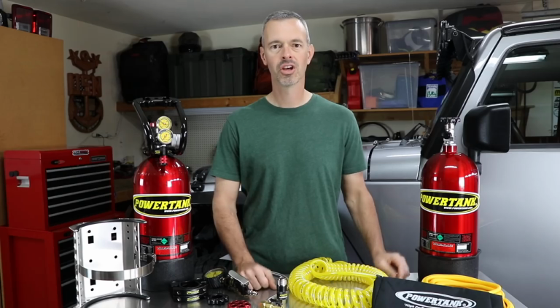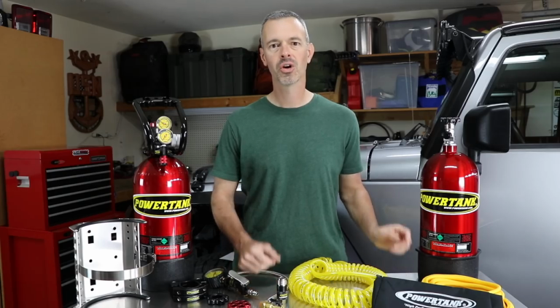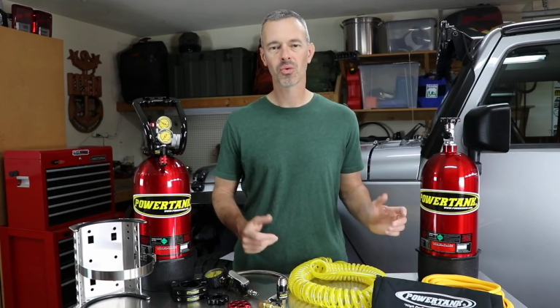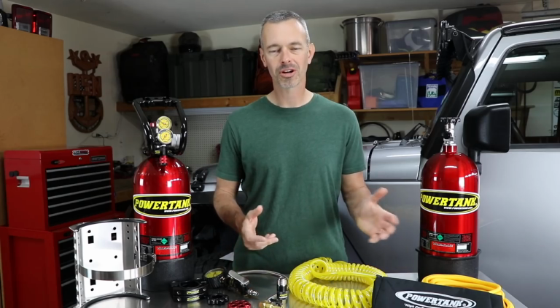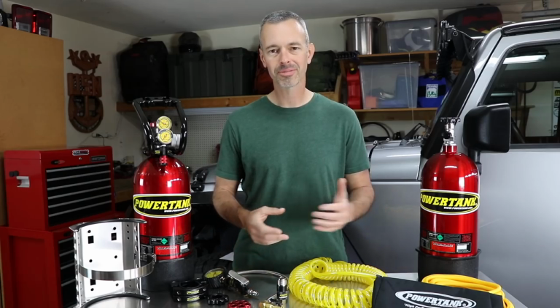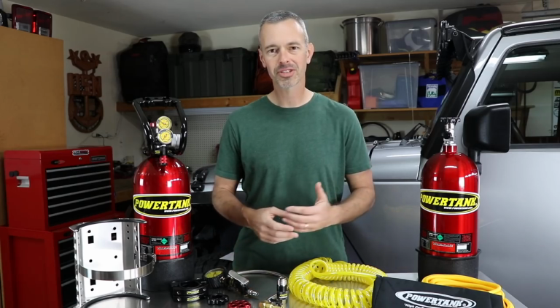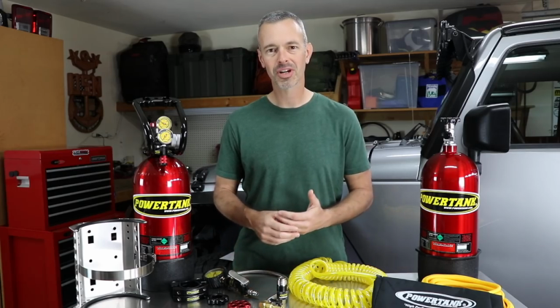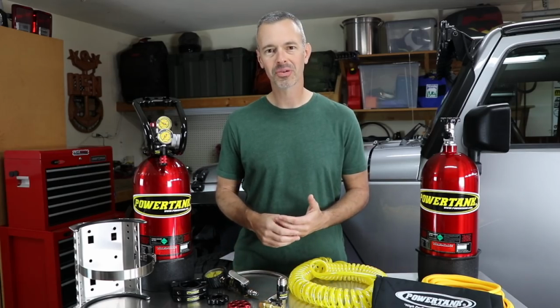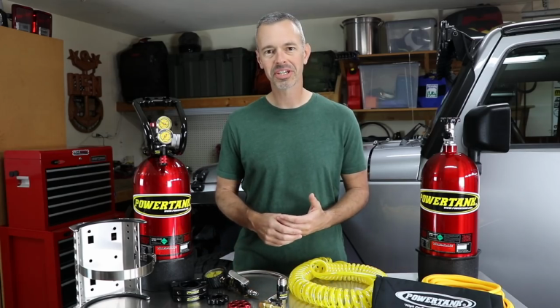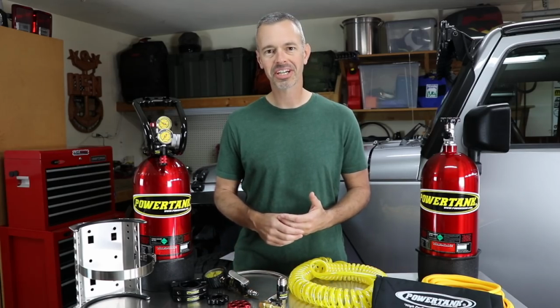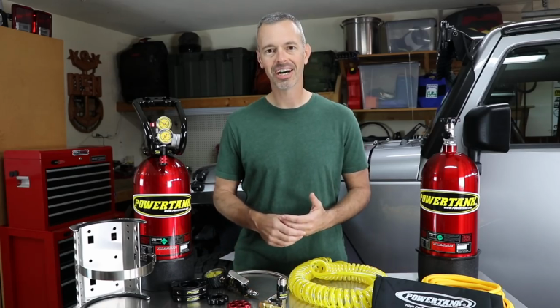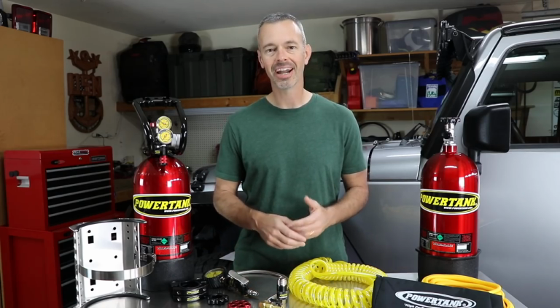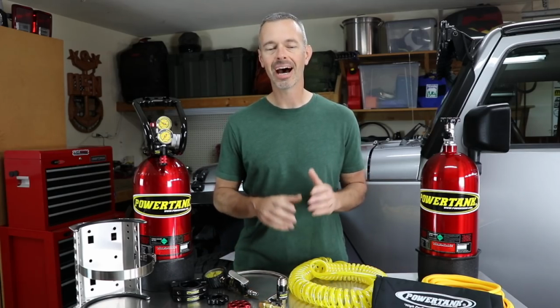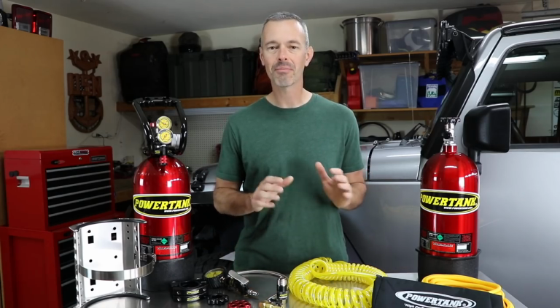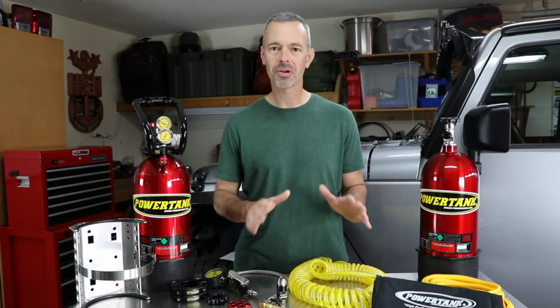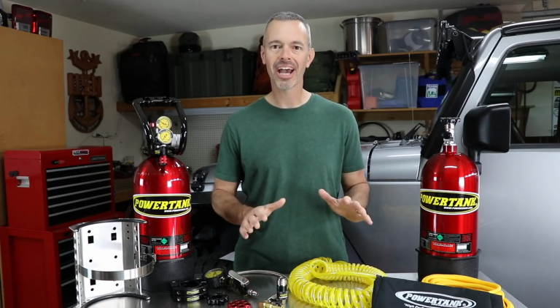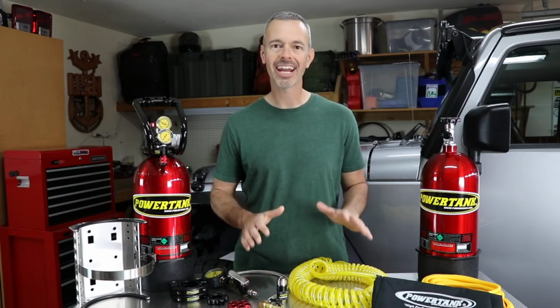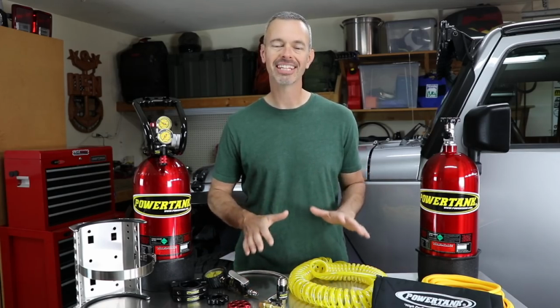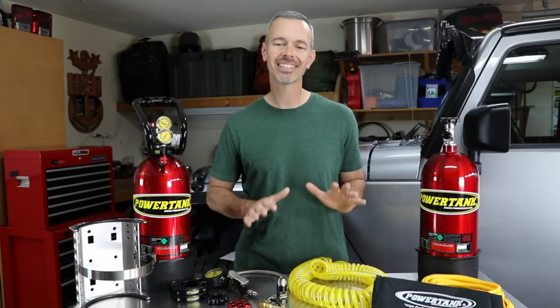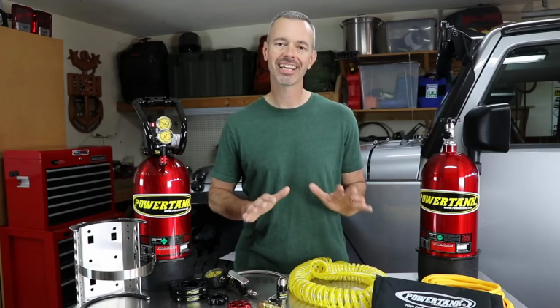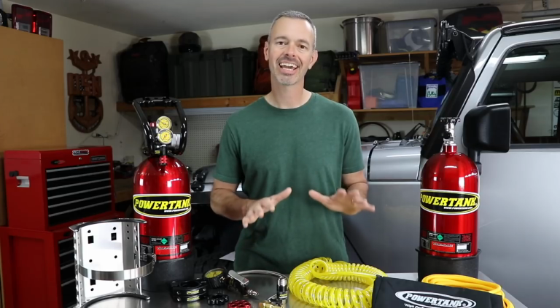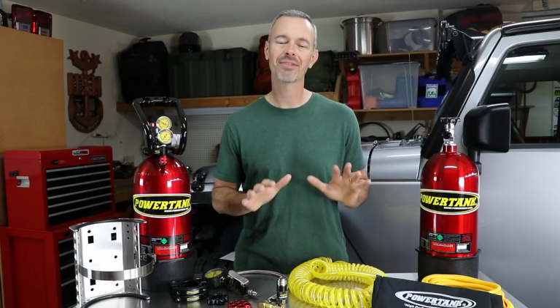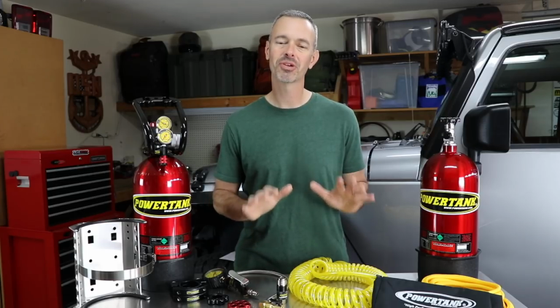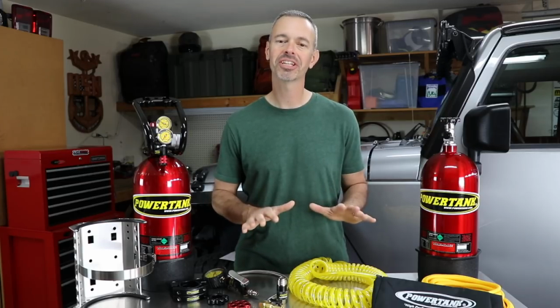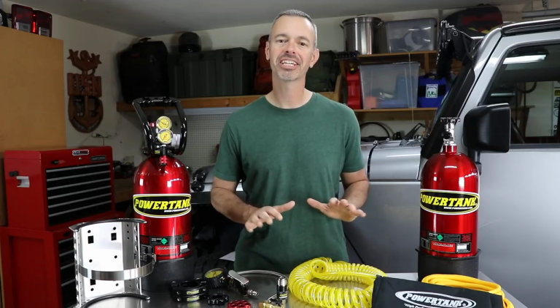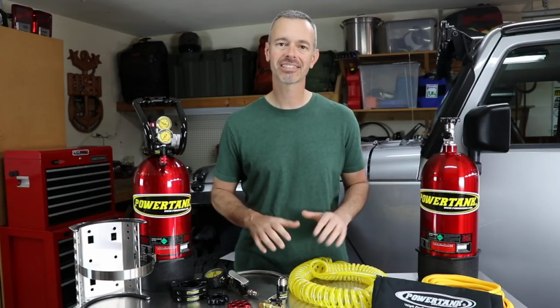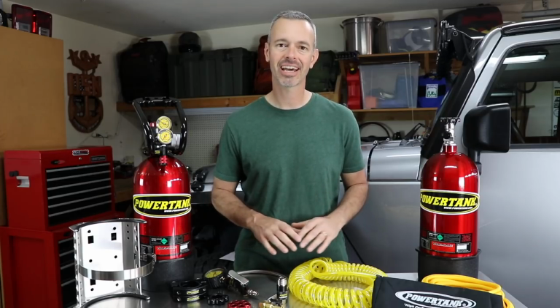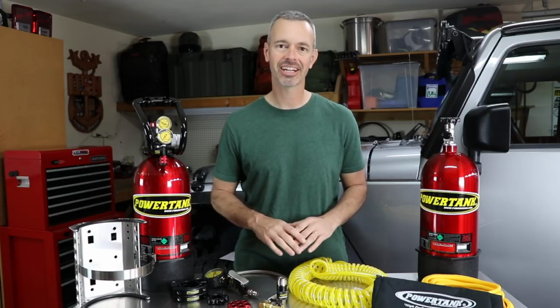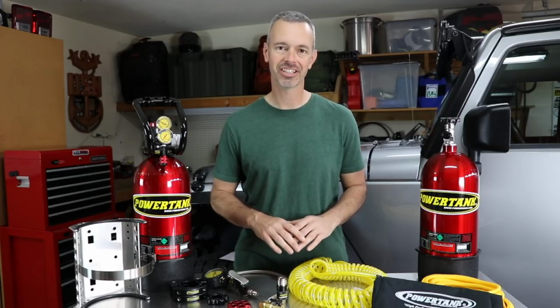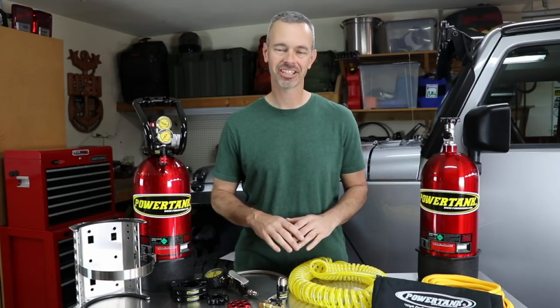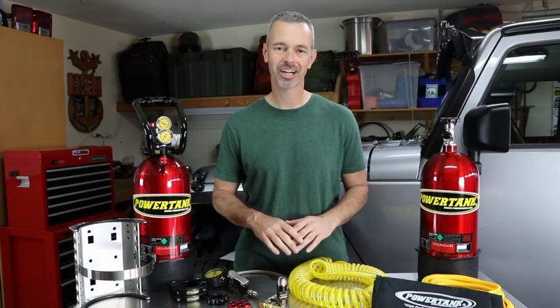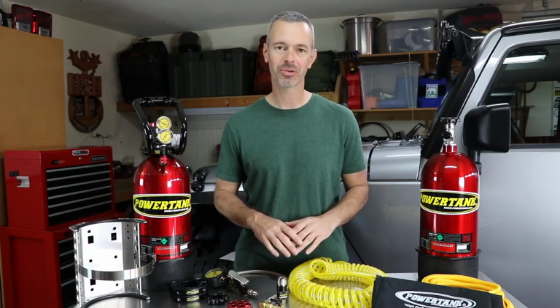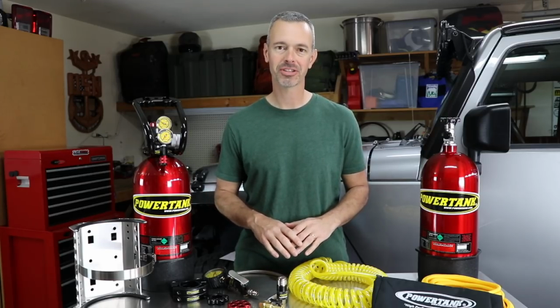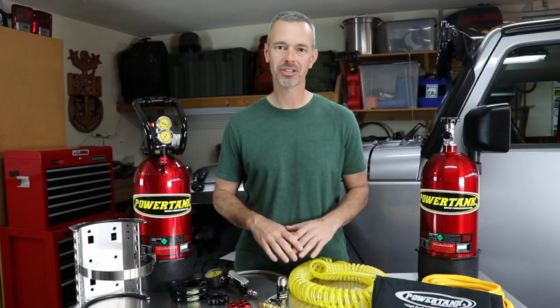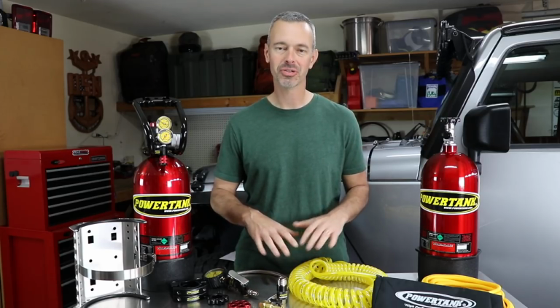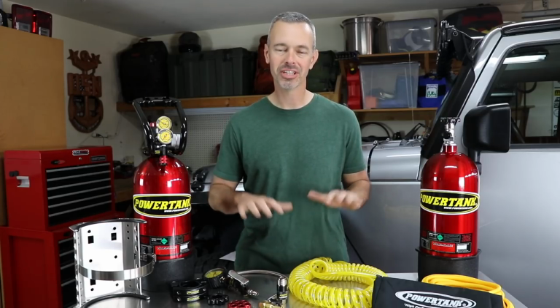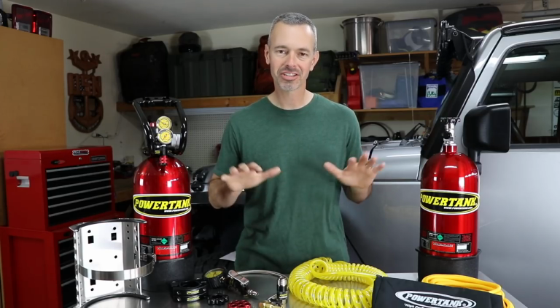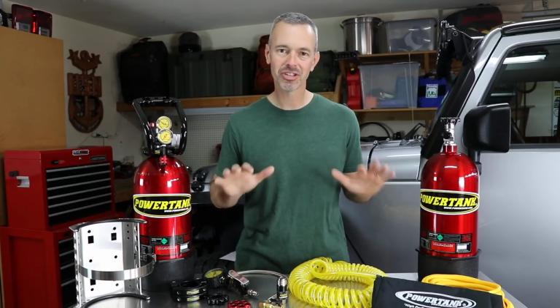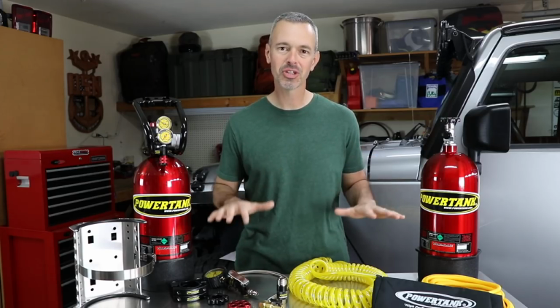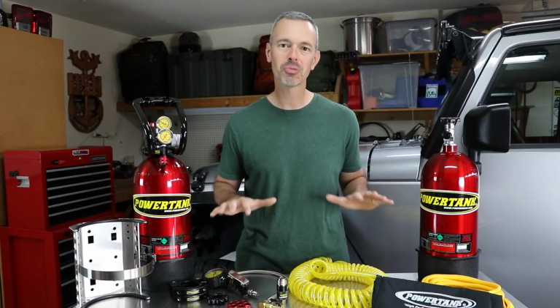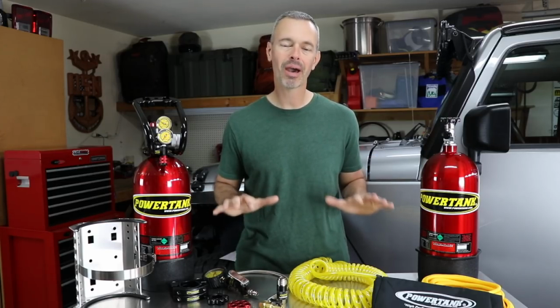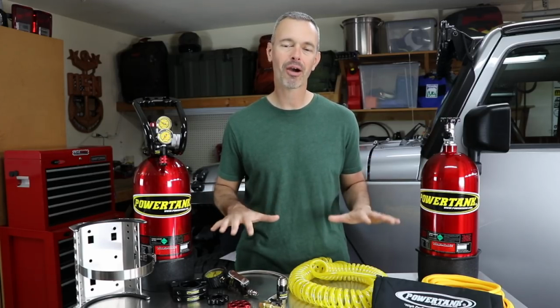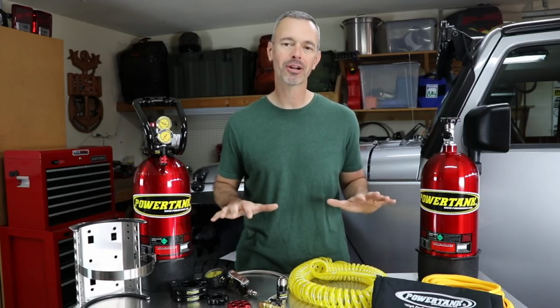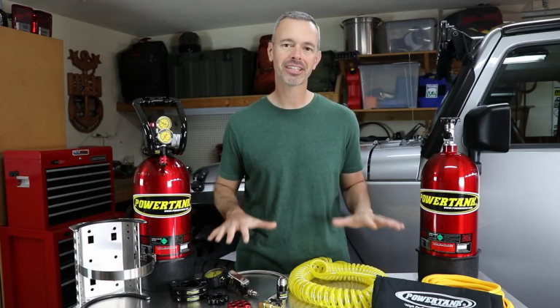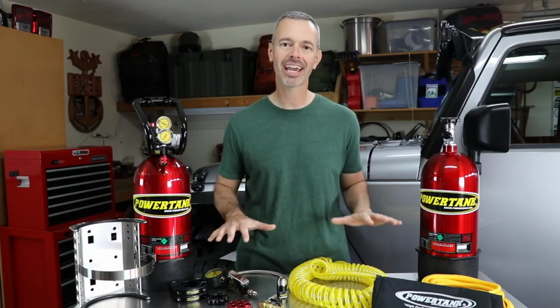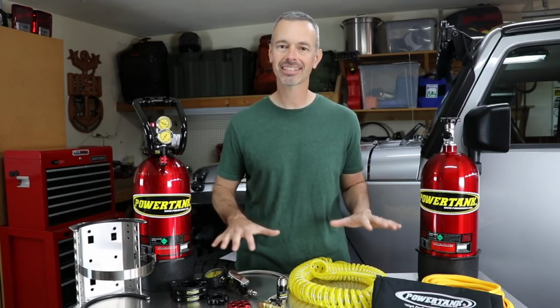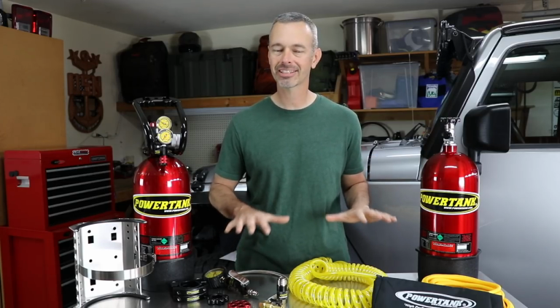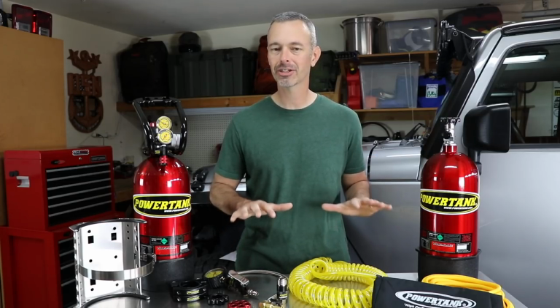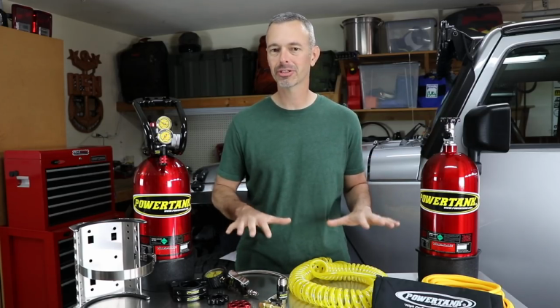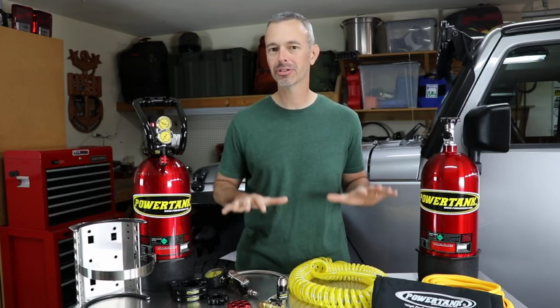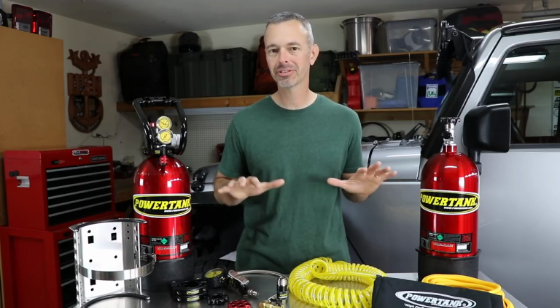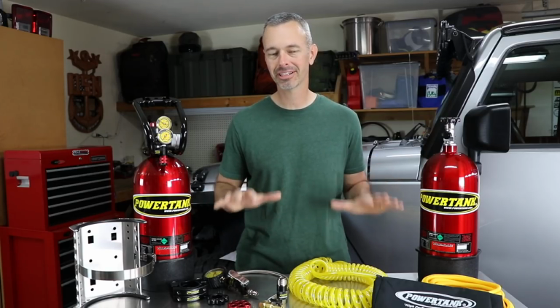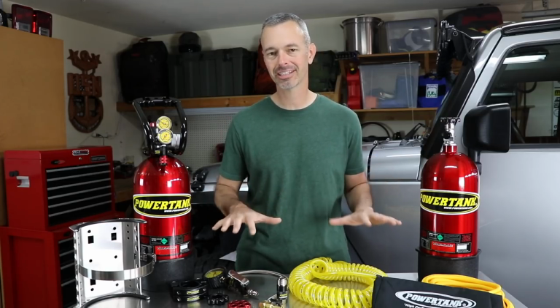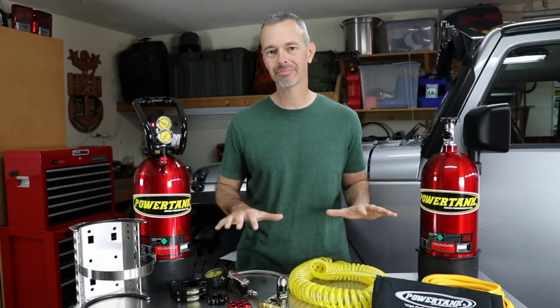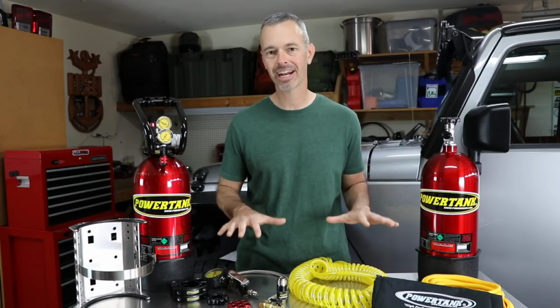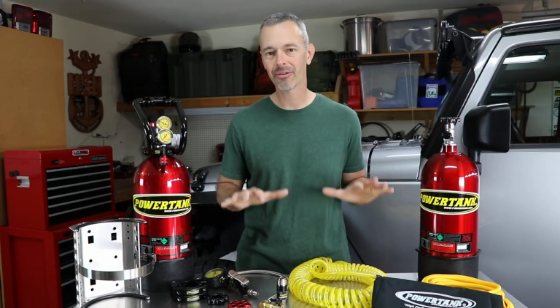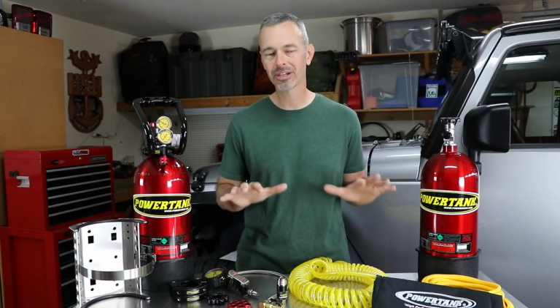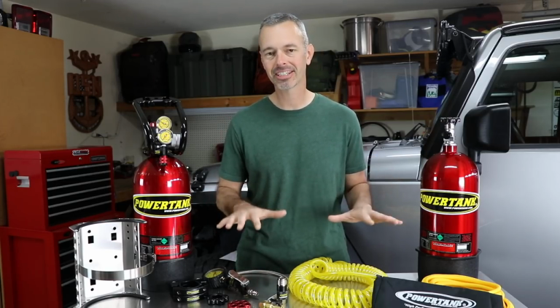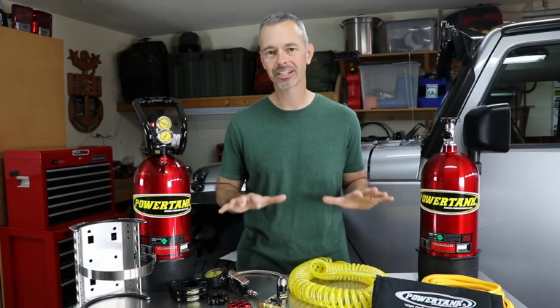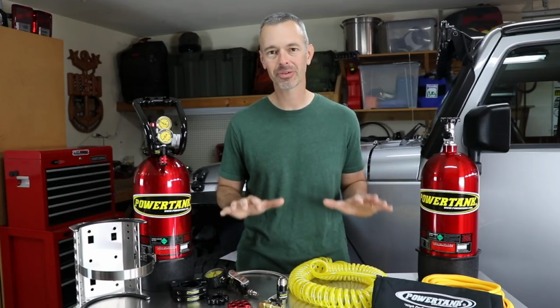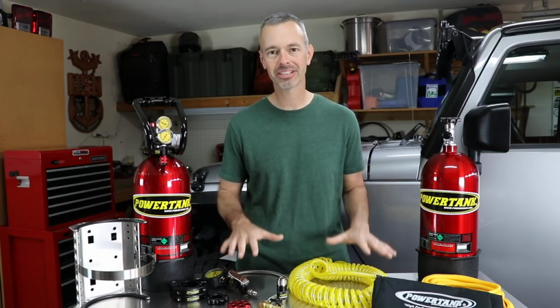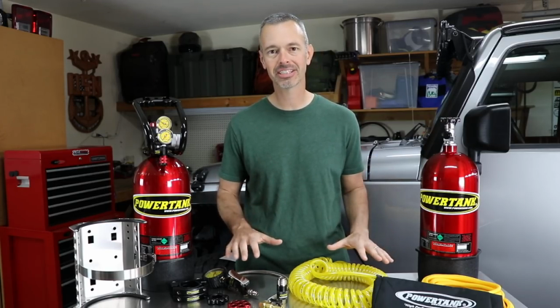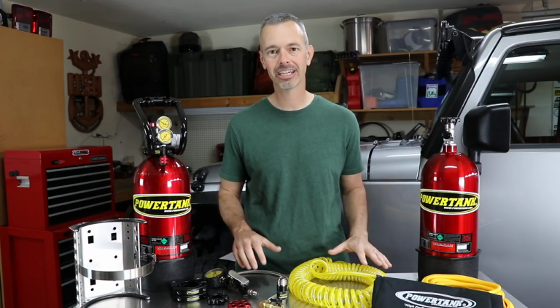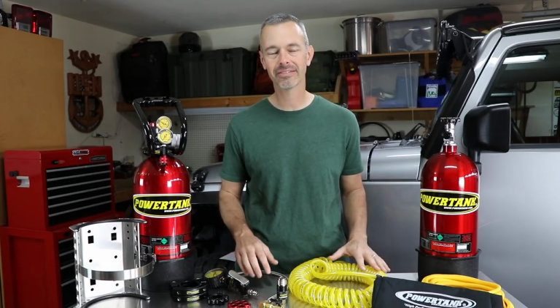Welcome to Trail Recon. I'm Brad and today I'm really excited to share with you this new Power Tank CO2 system that I recently received.